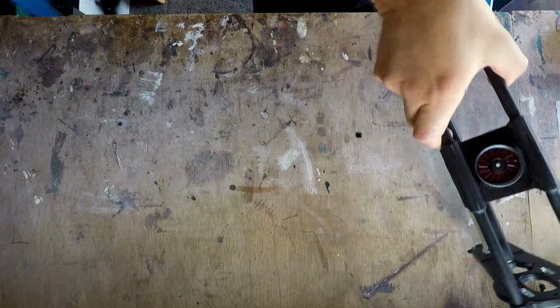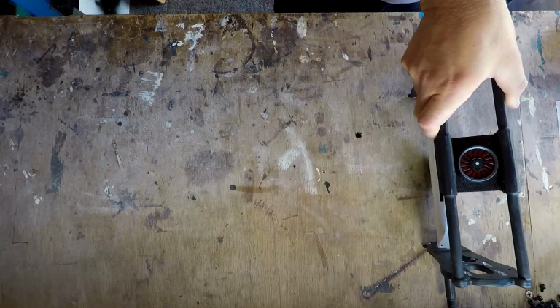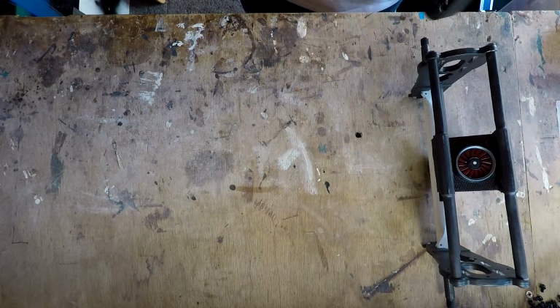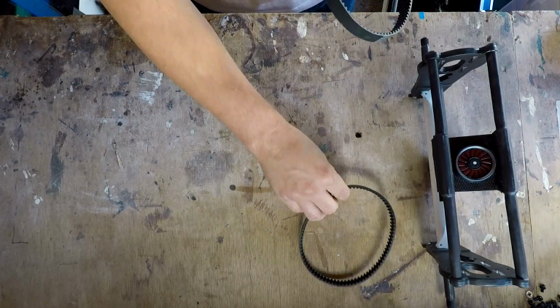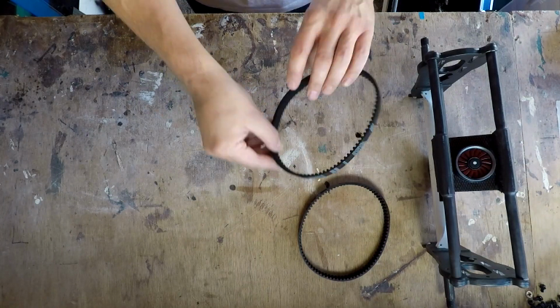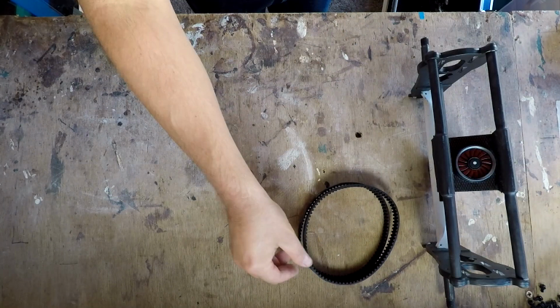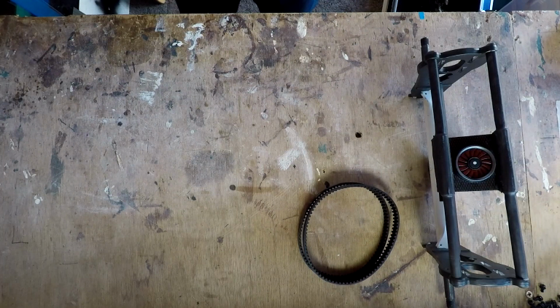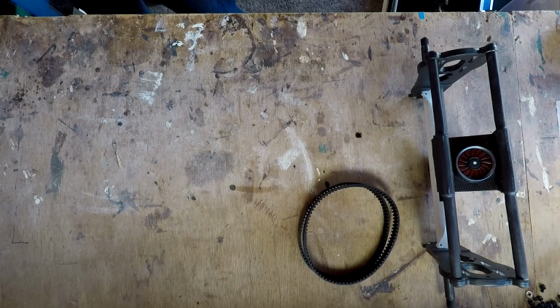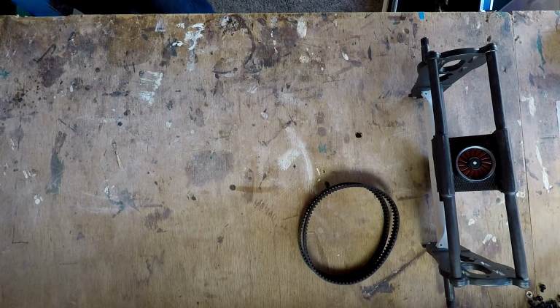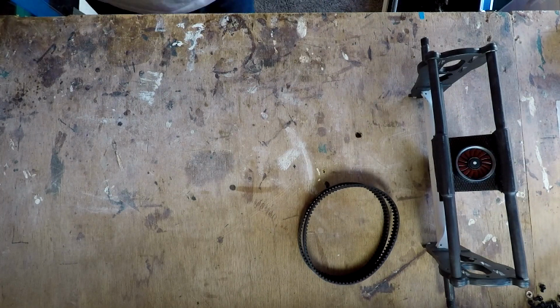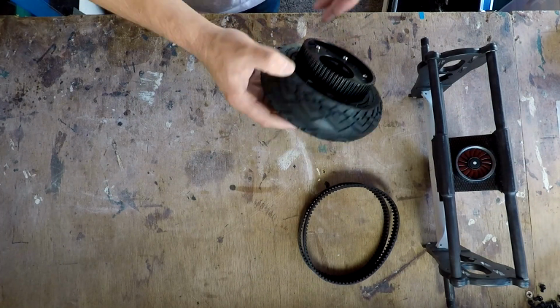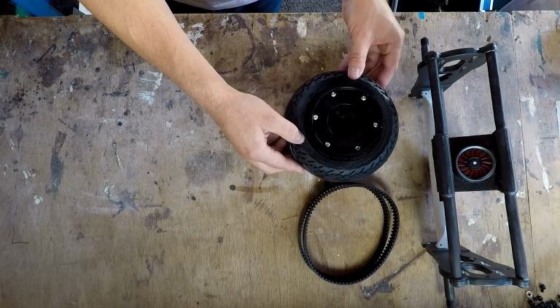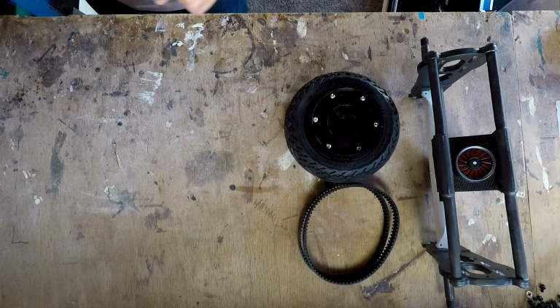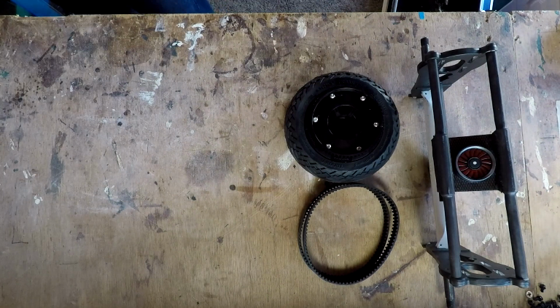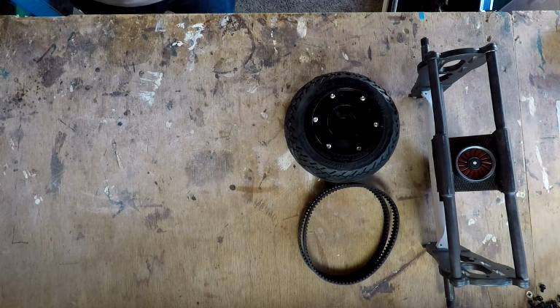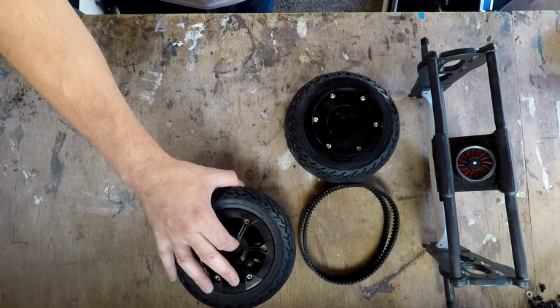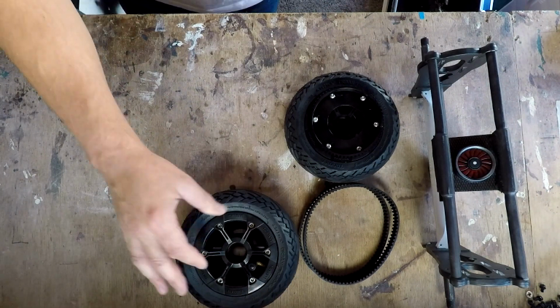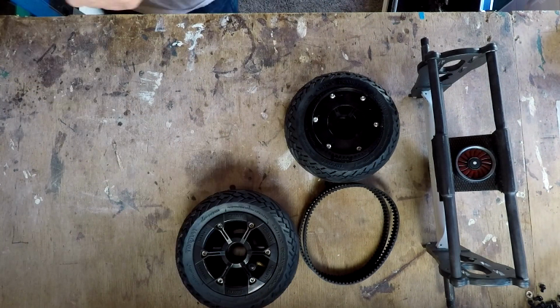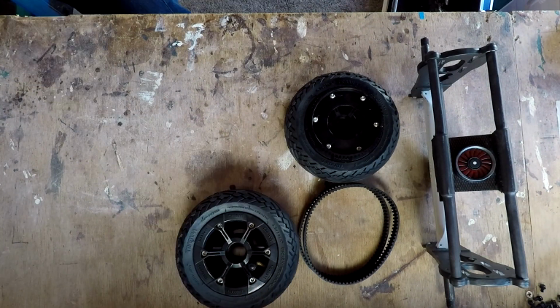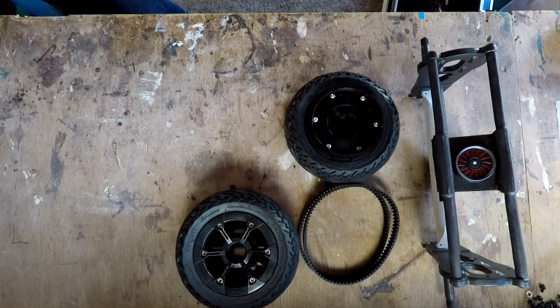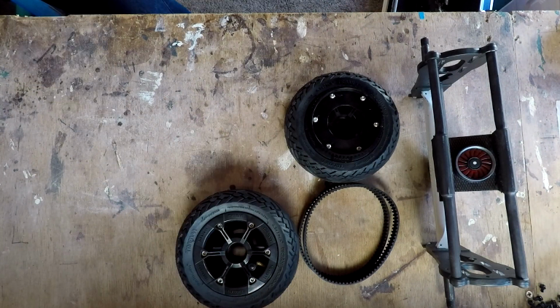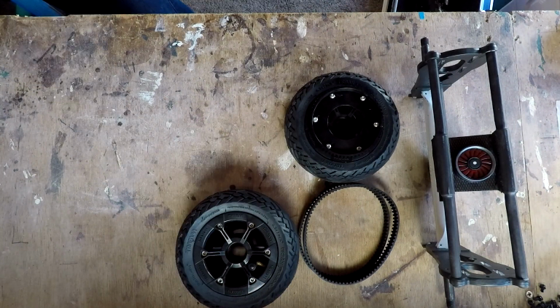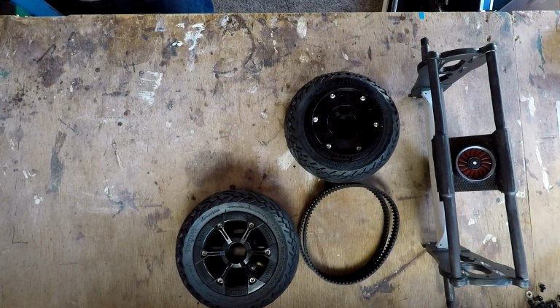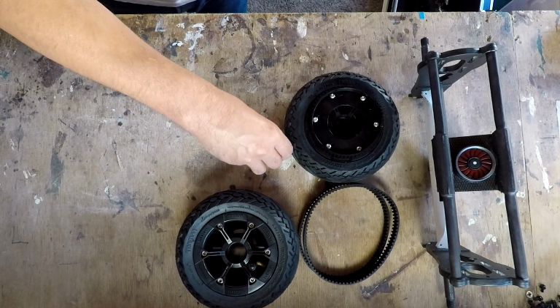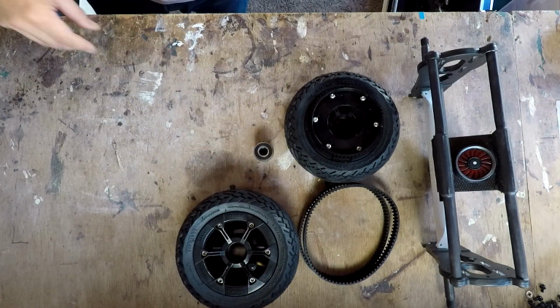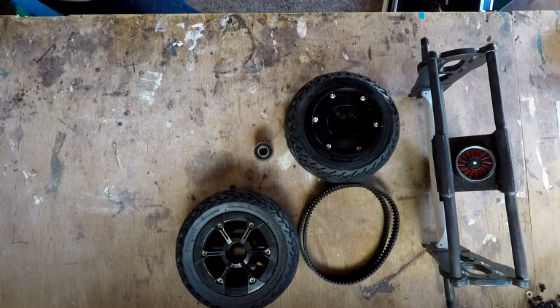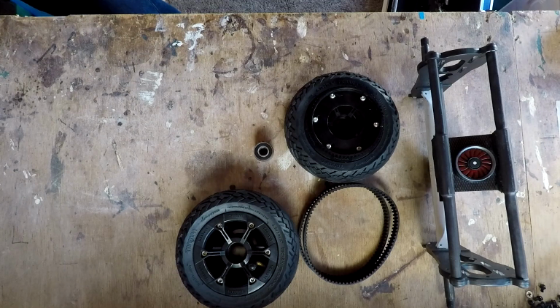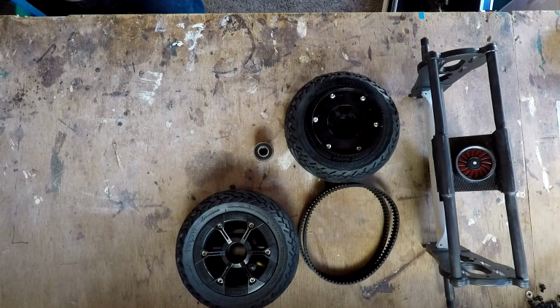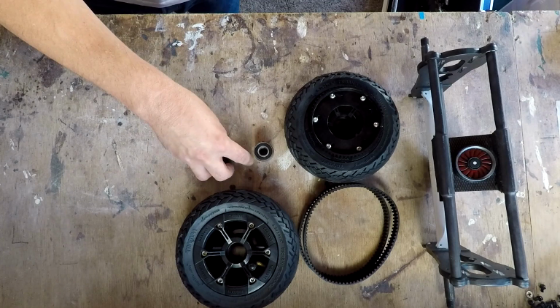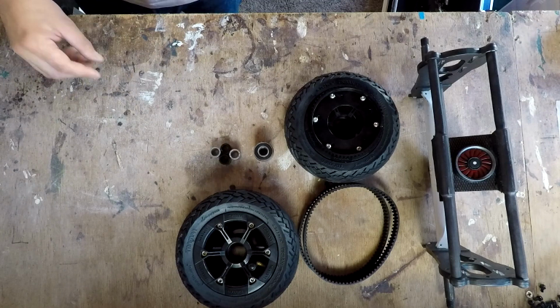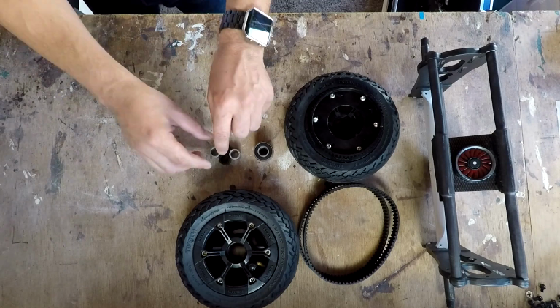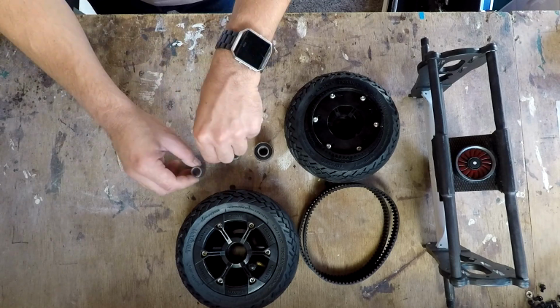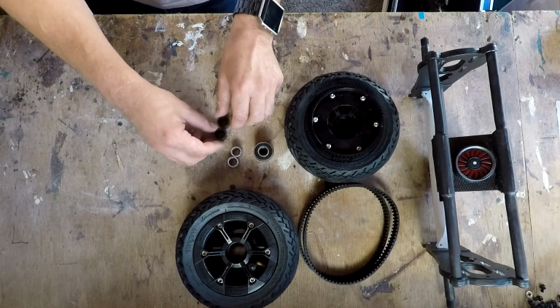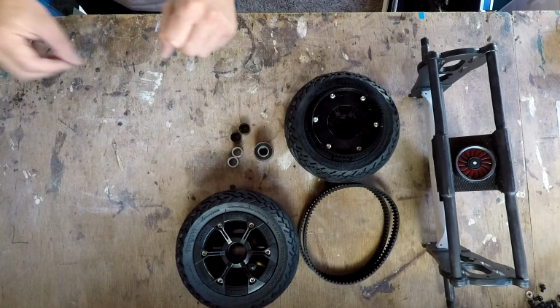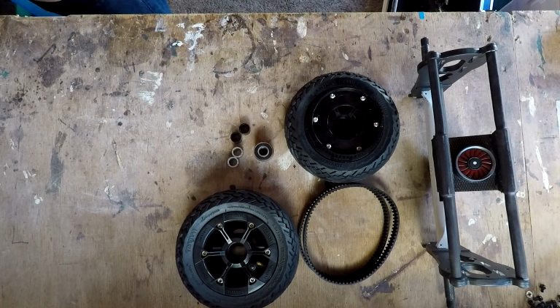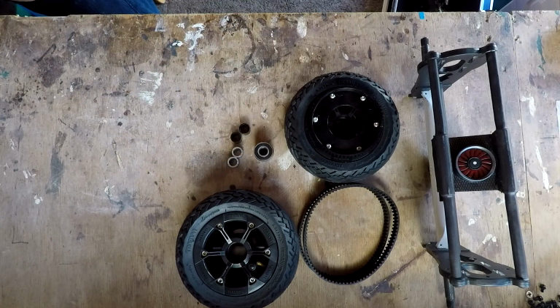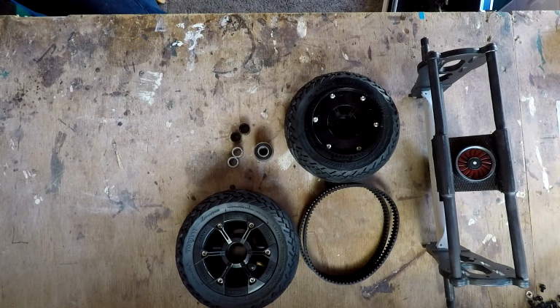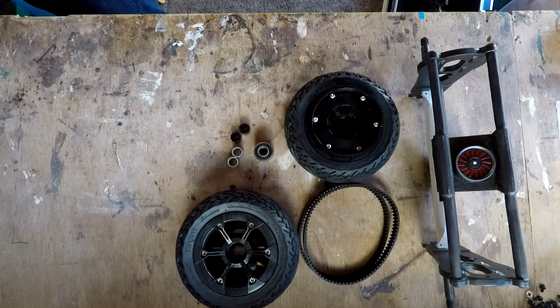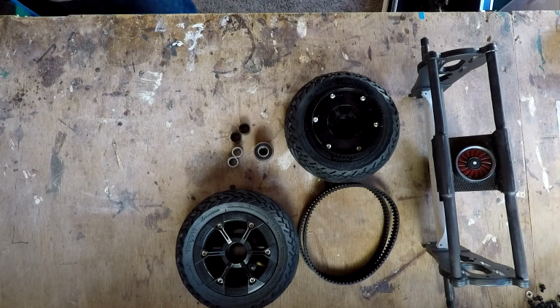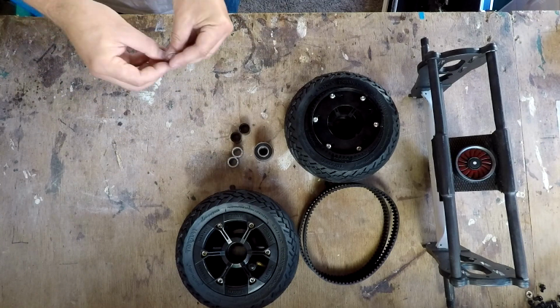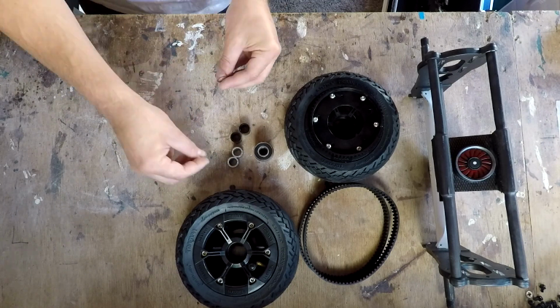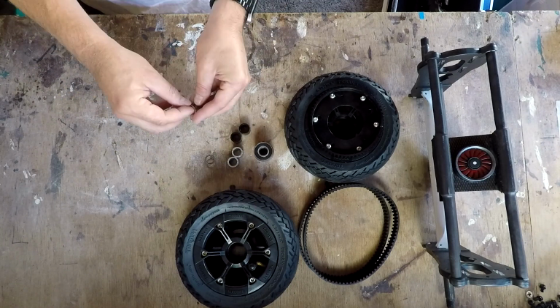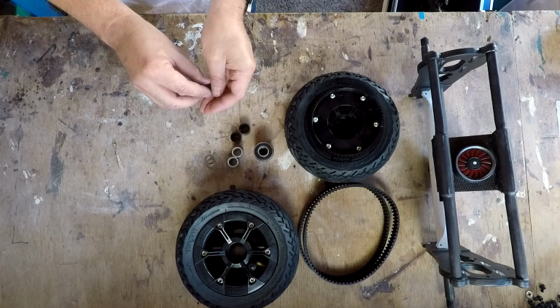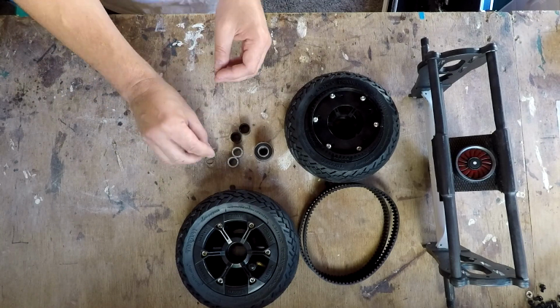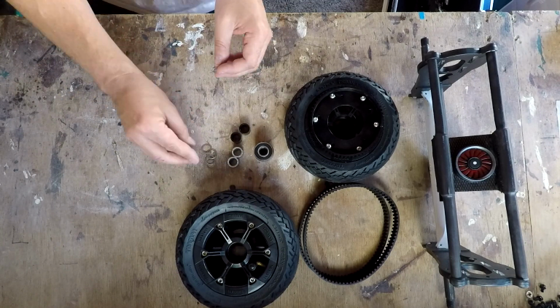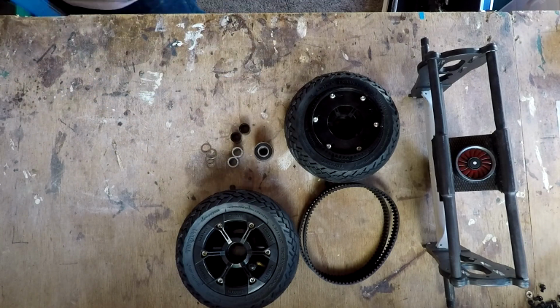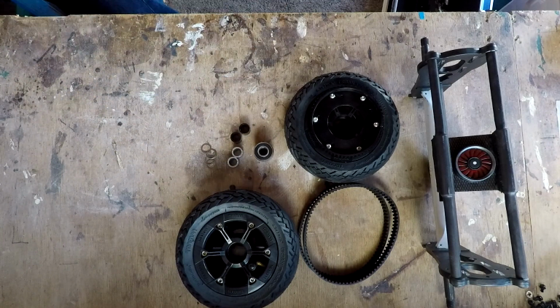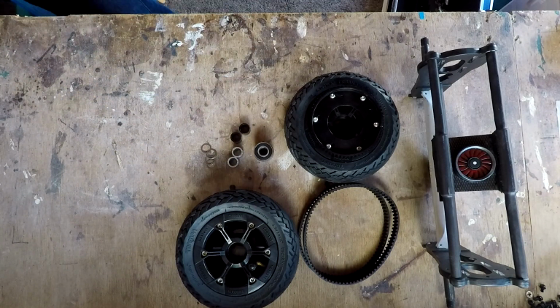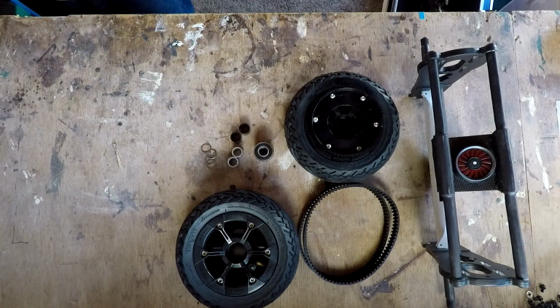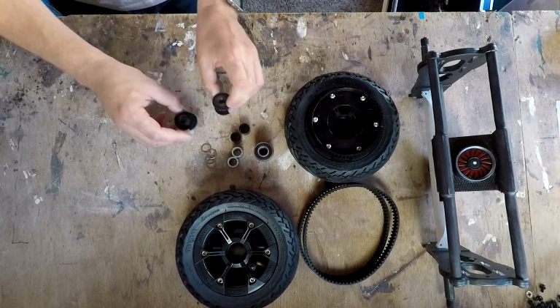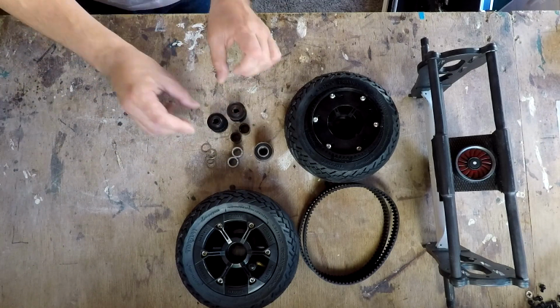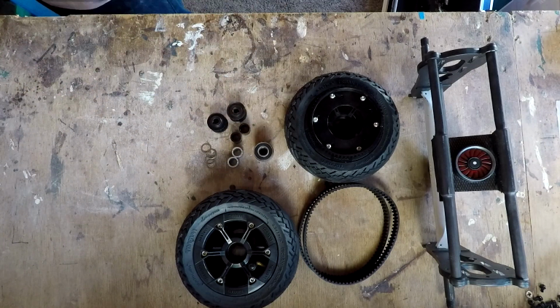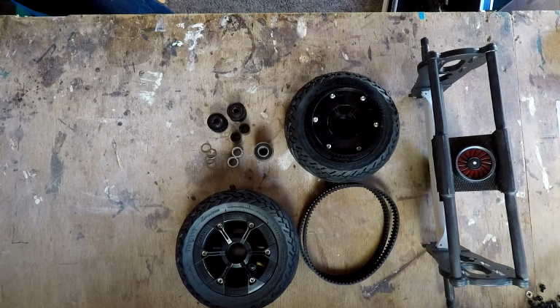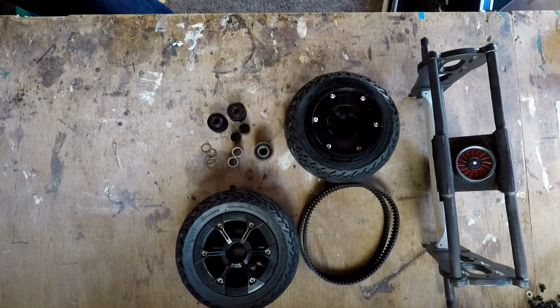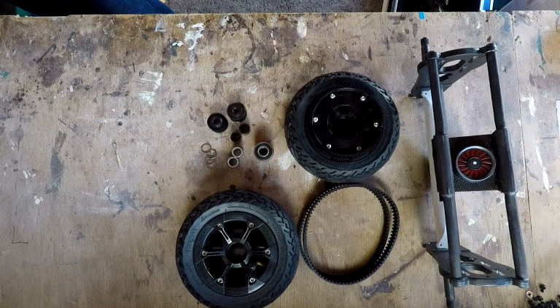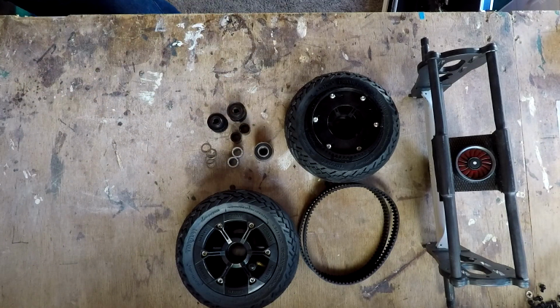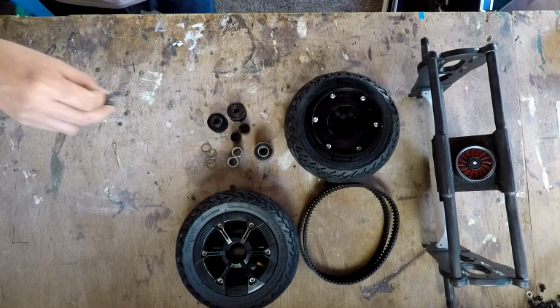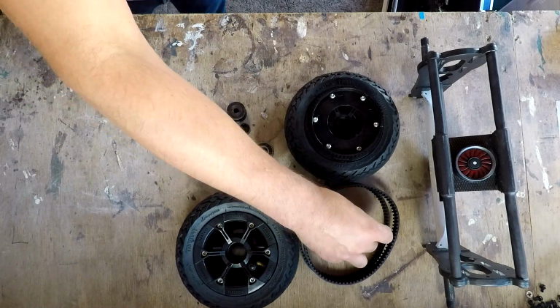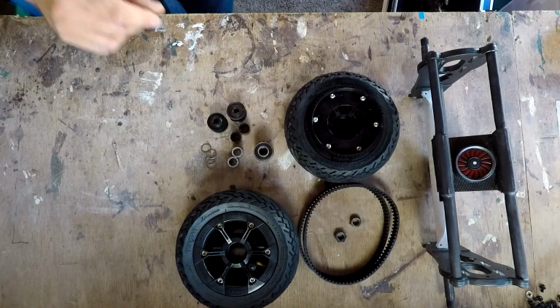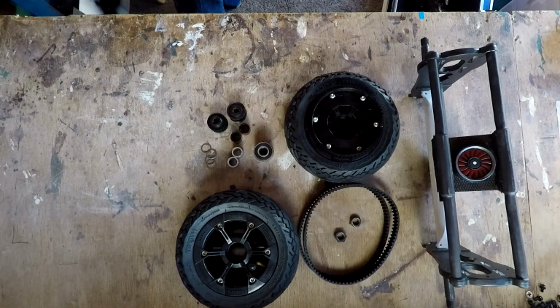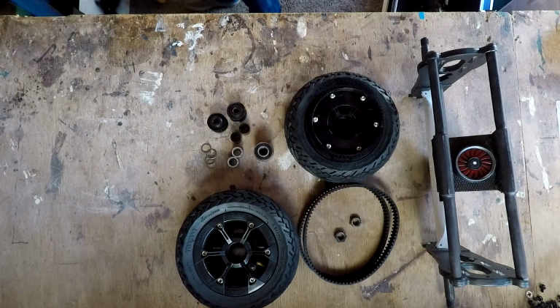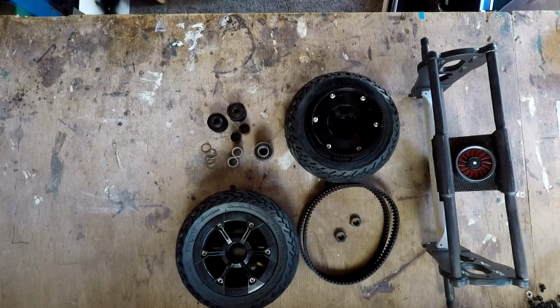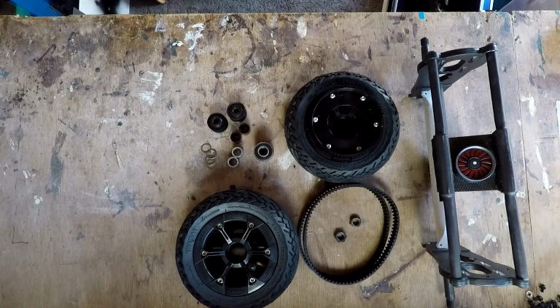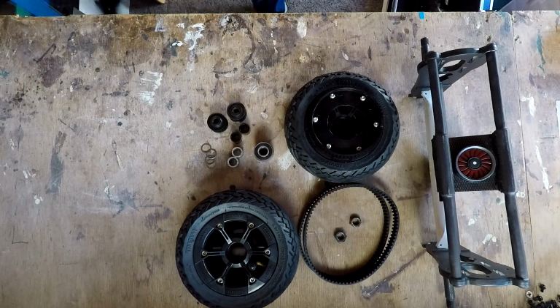Hello and welcome to my e-skate build. This is the last in a series of videos where I'll be putting together all the components that I've built in the last few videos.